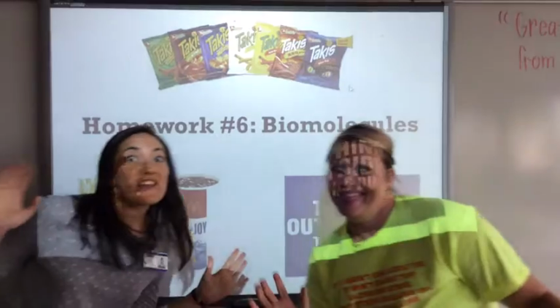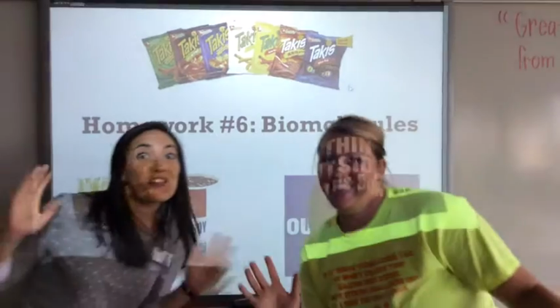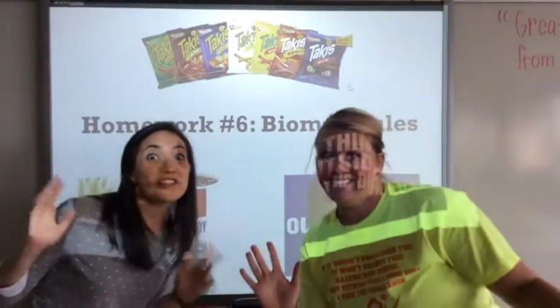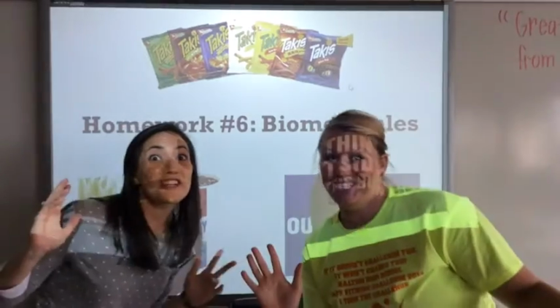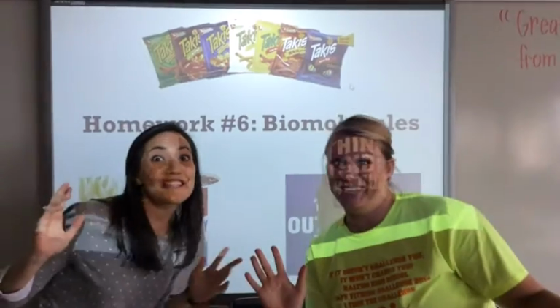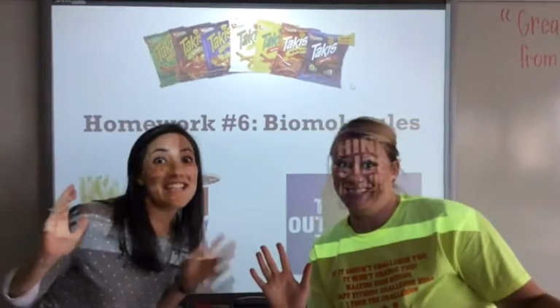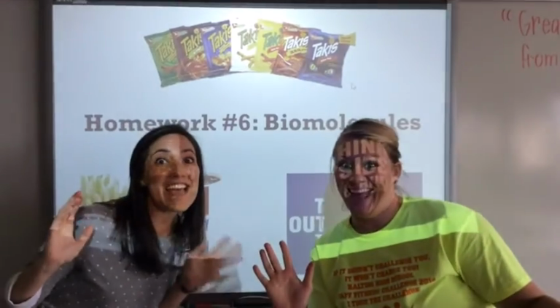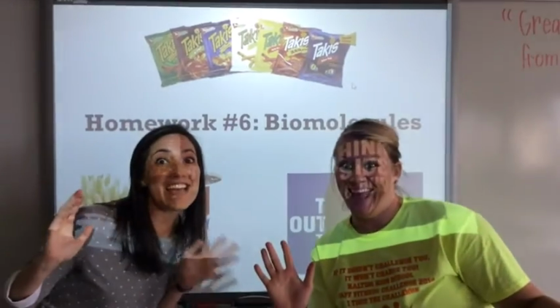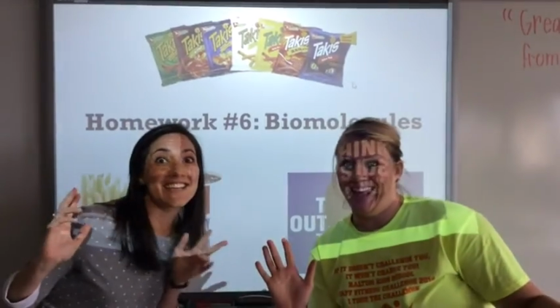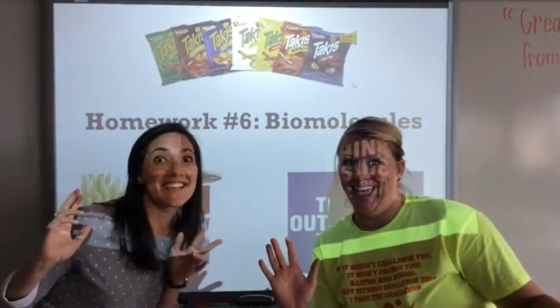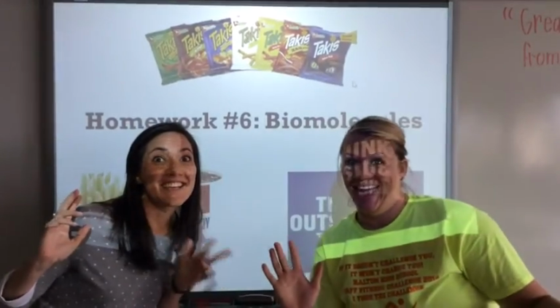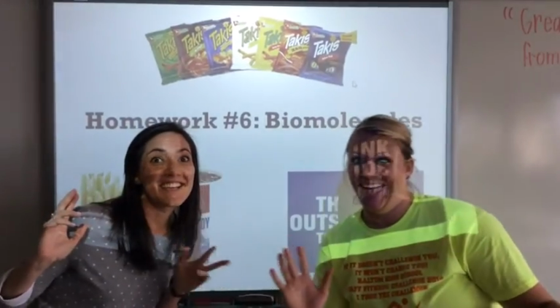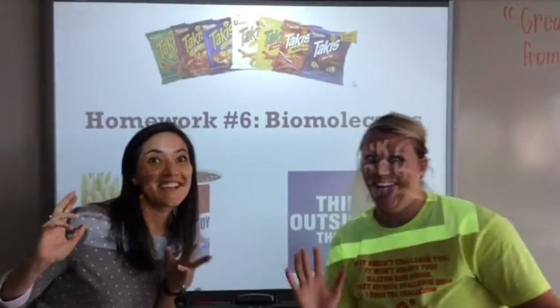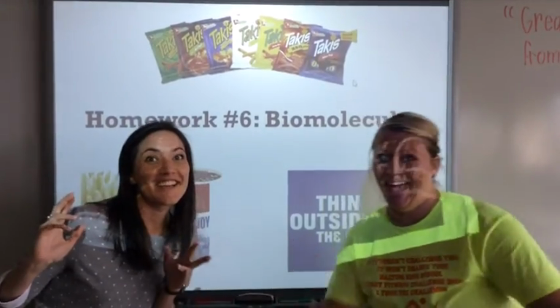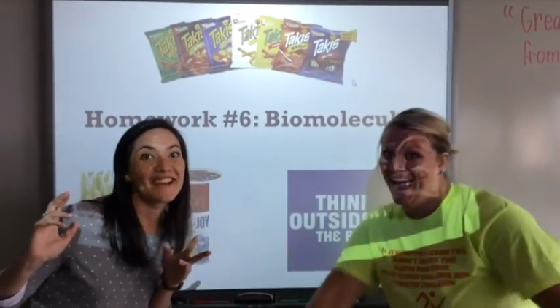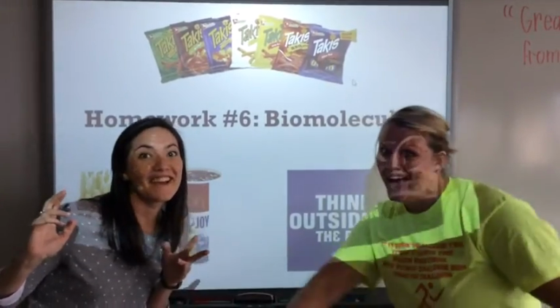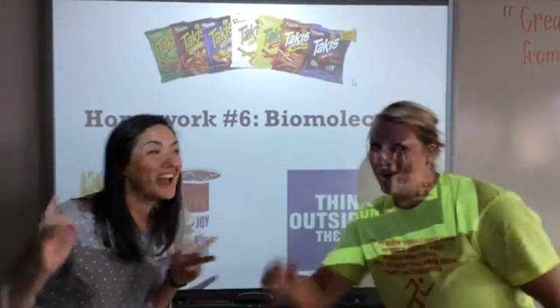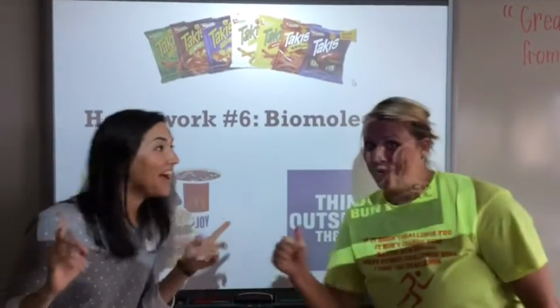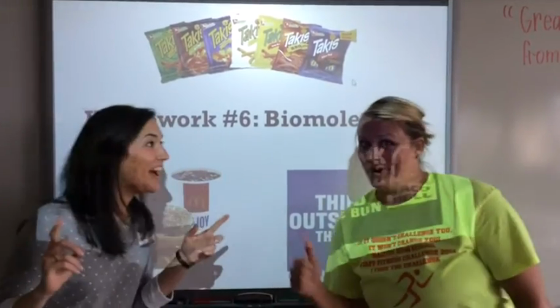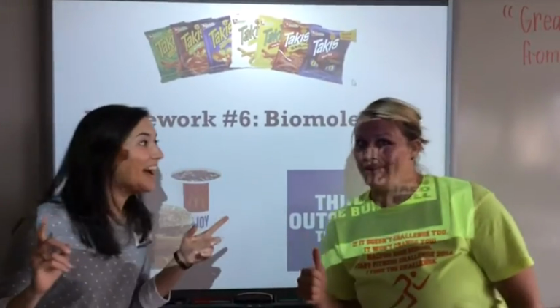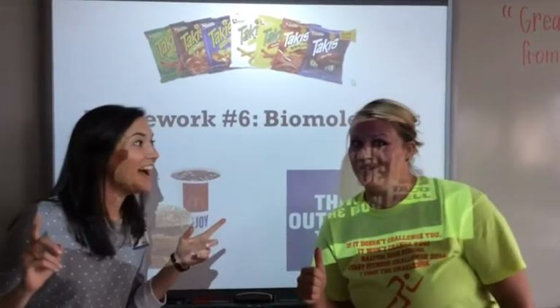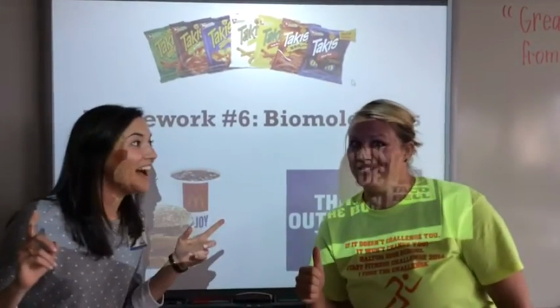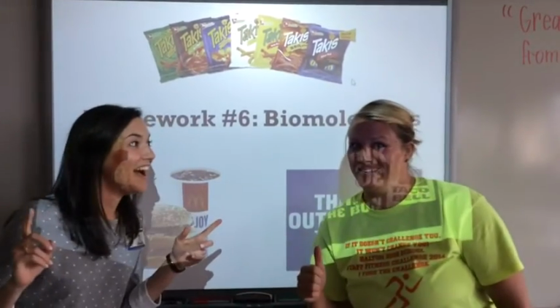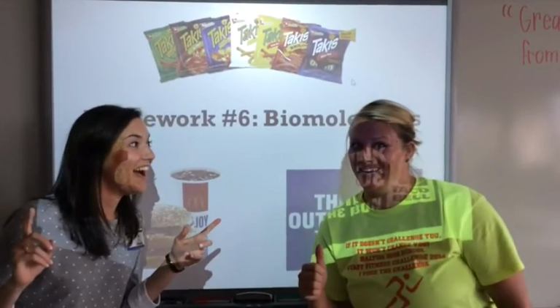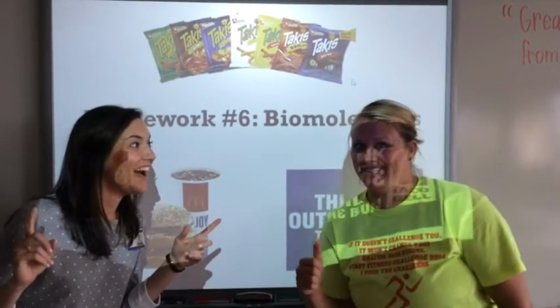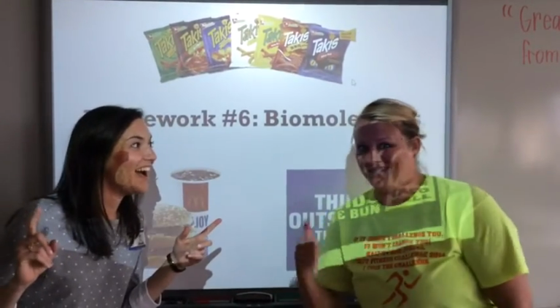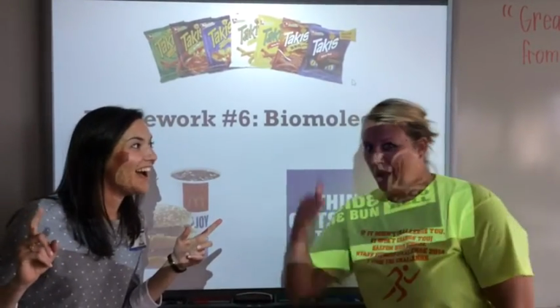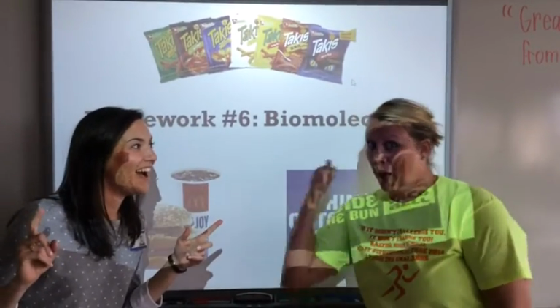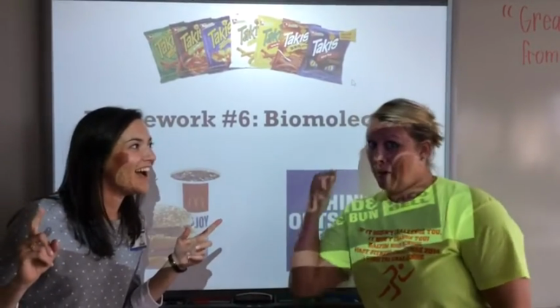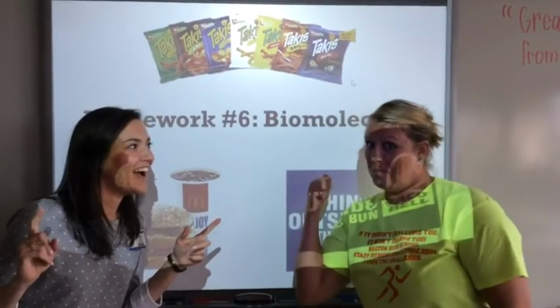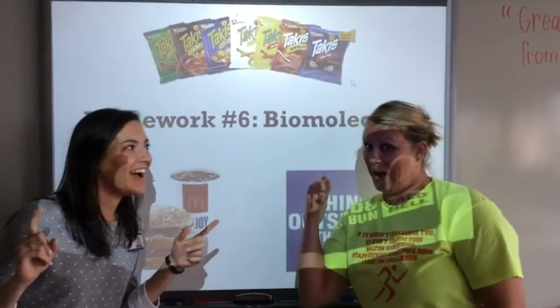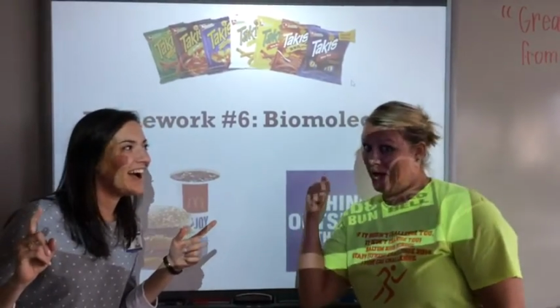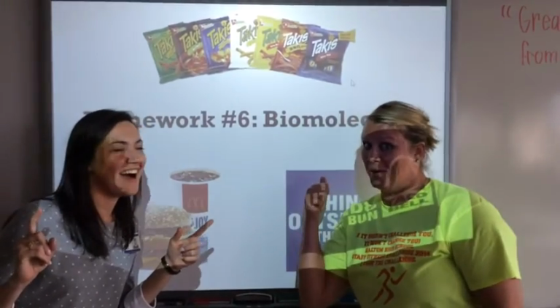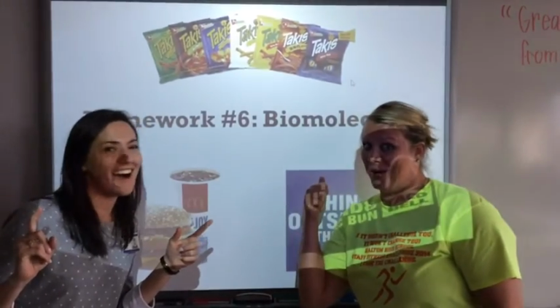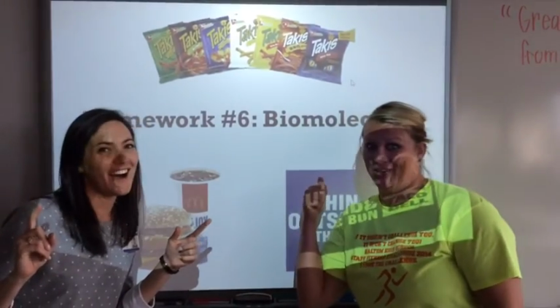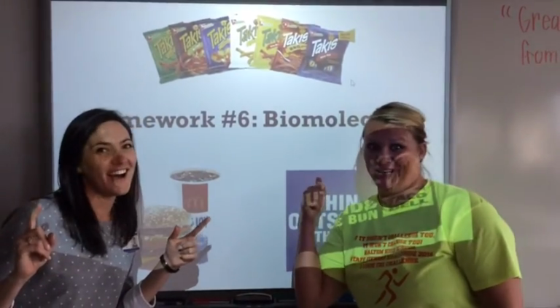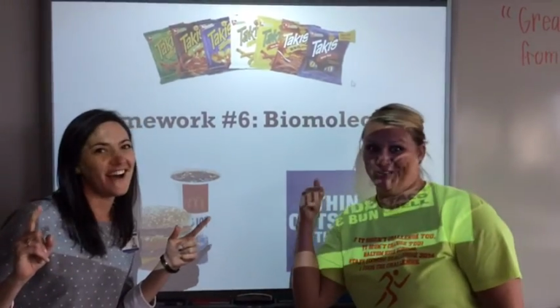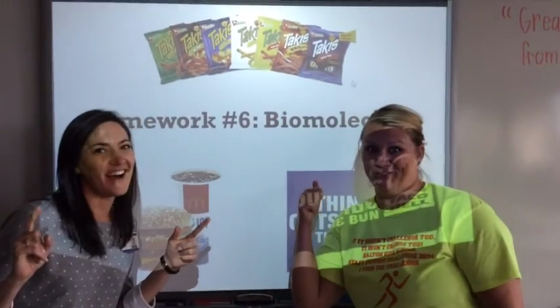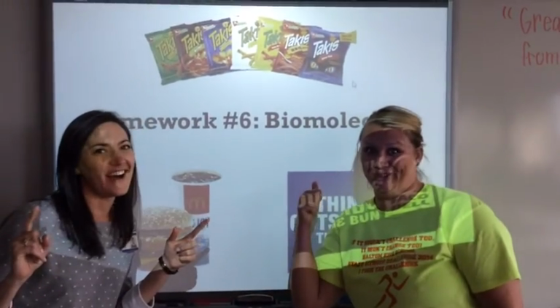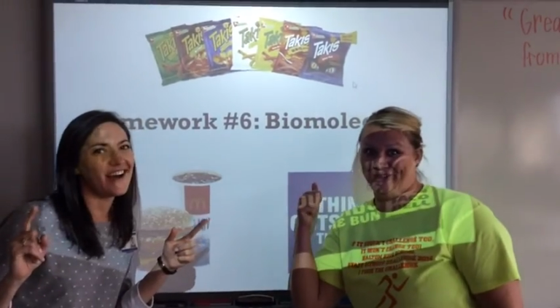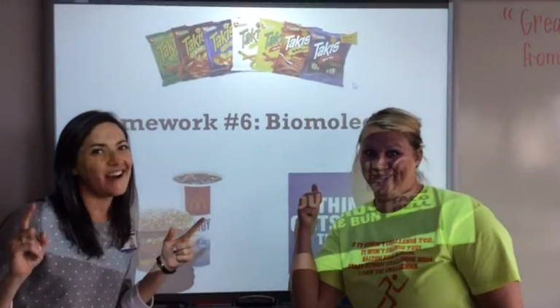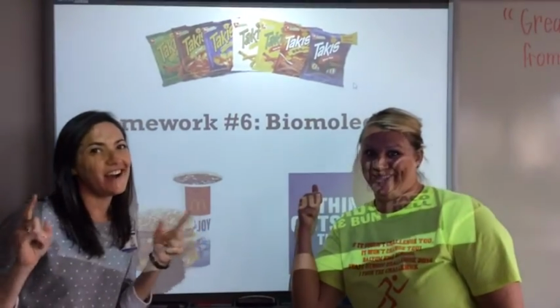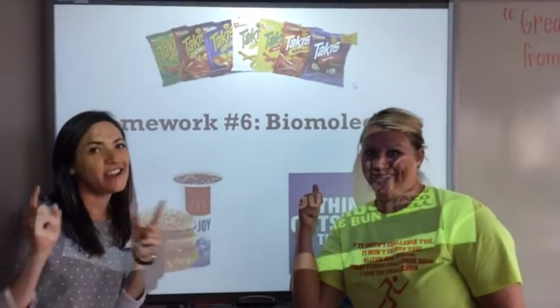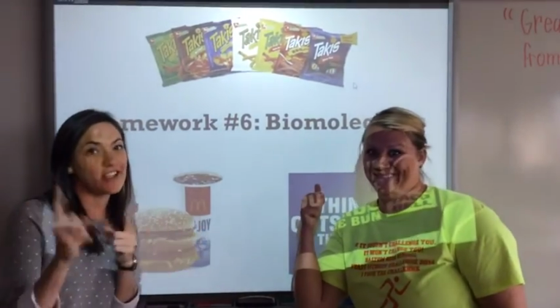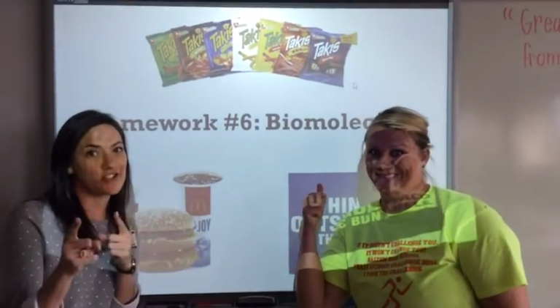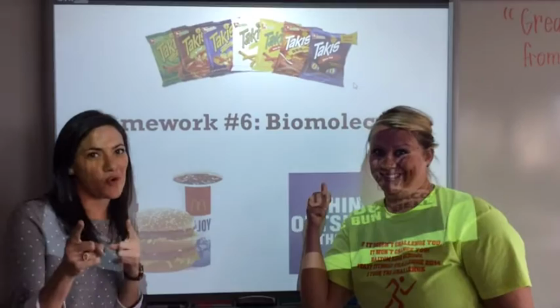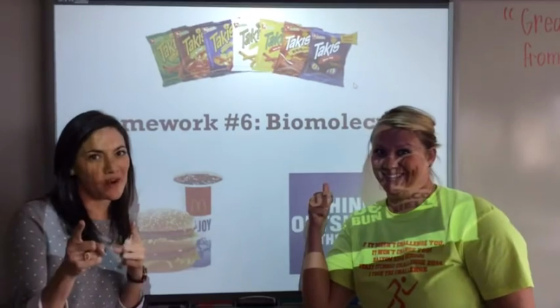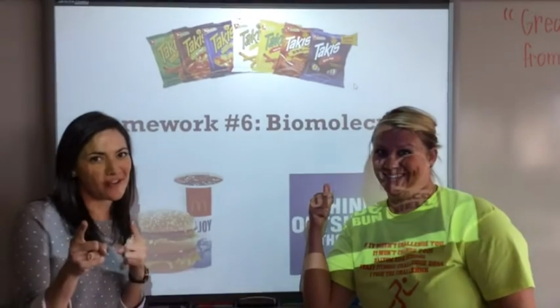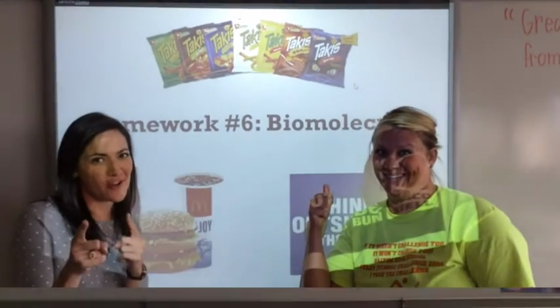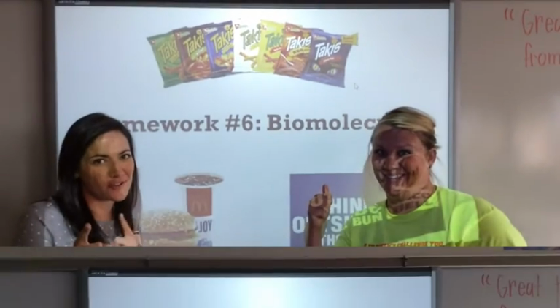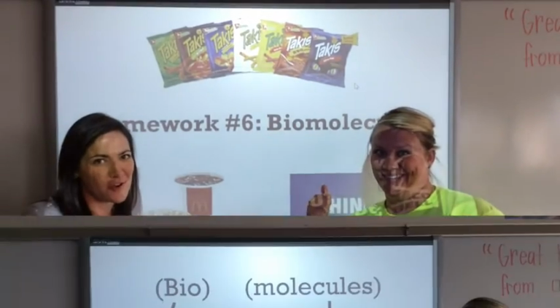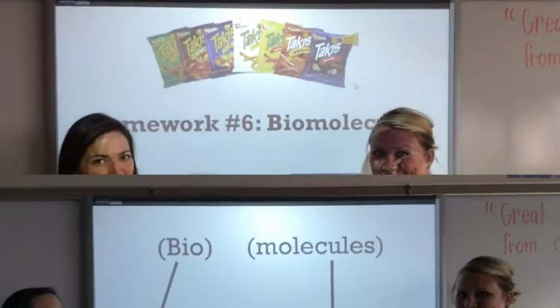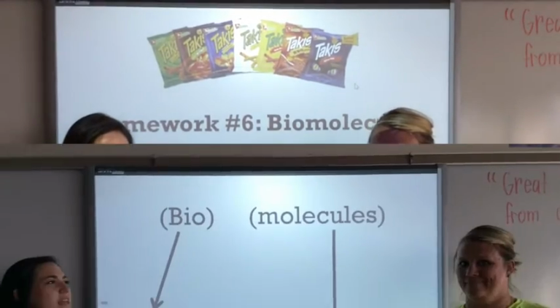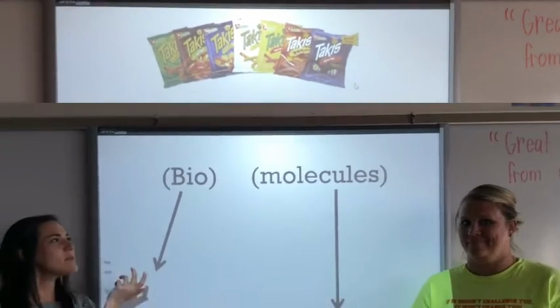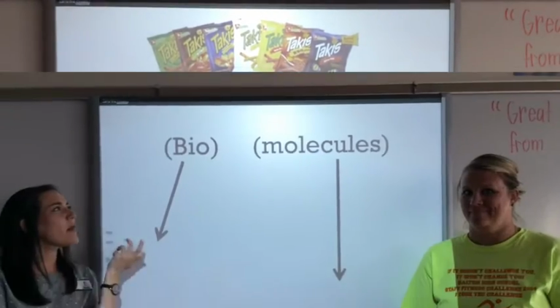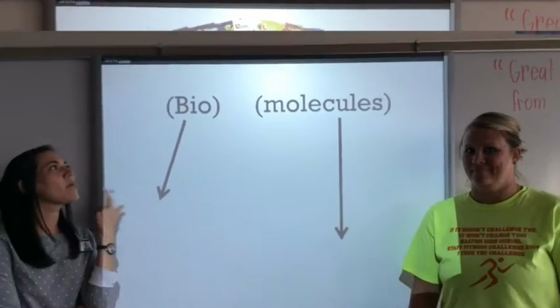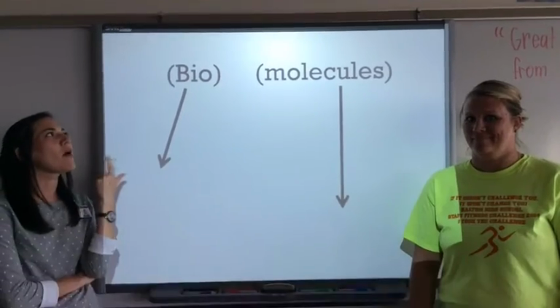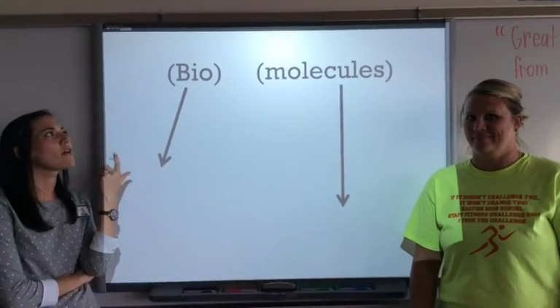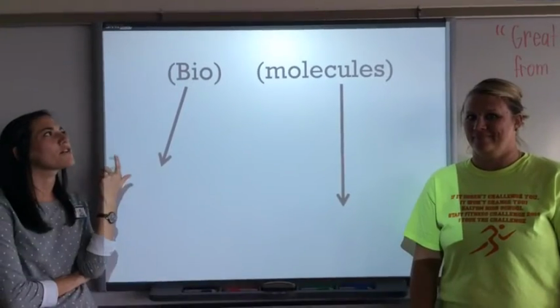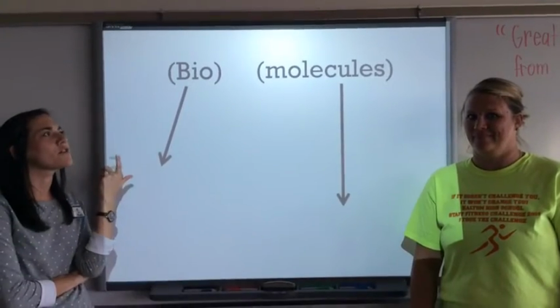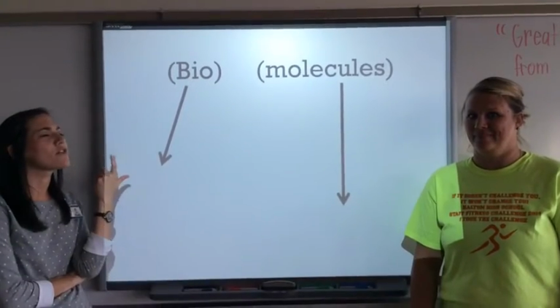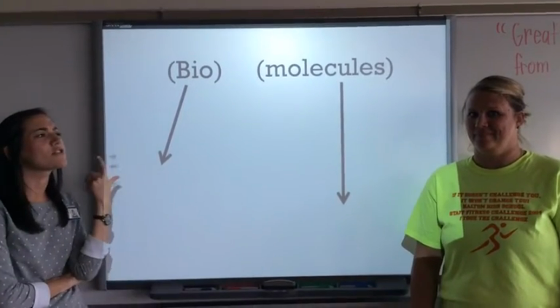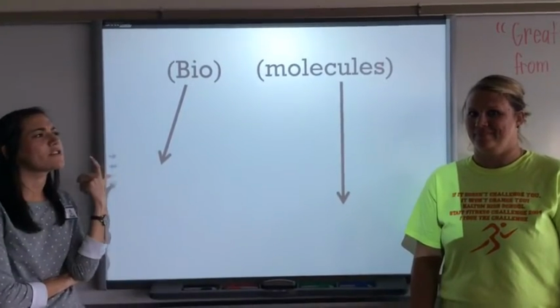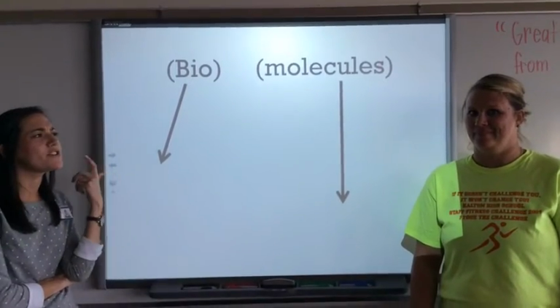This just in! Homework number six: Biomolecules. Get your Cornell notes ready. What is a biomolecule, Coach Pierce?